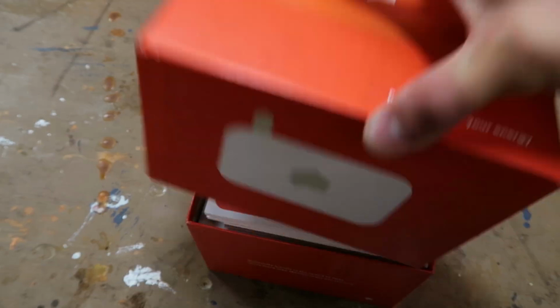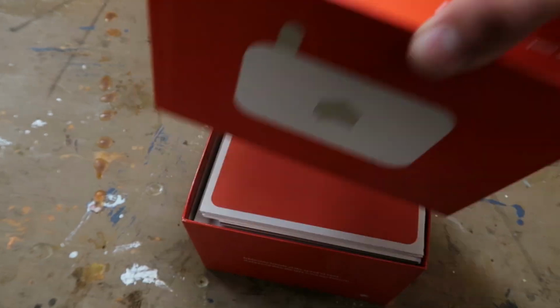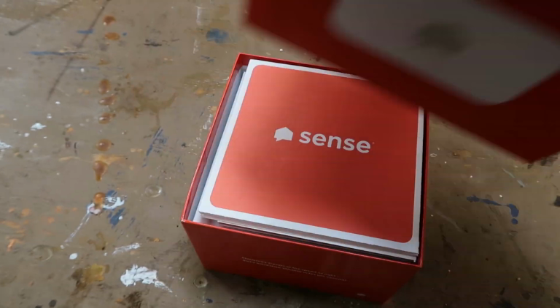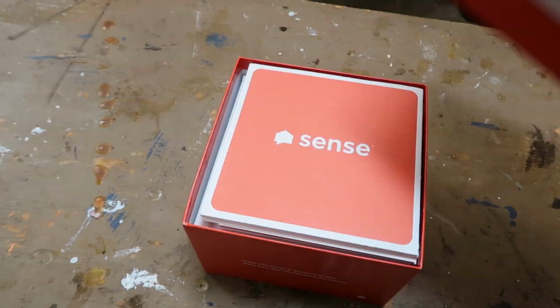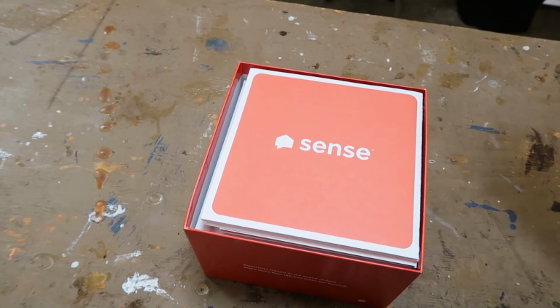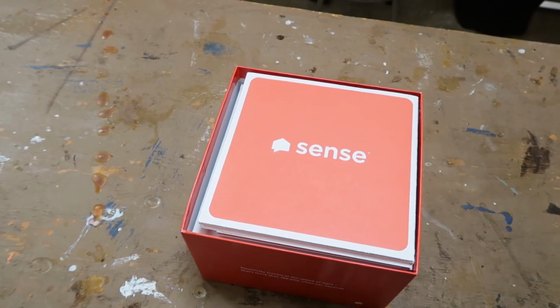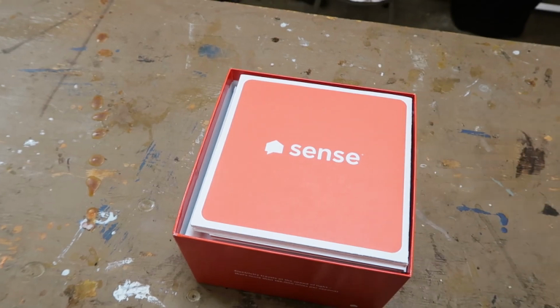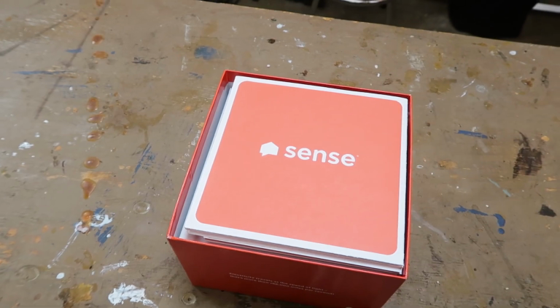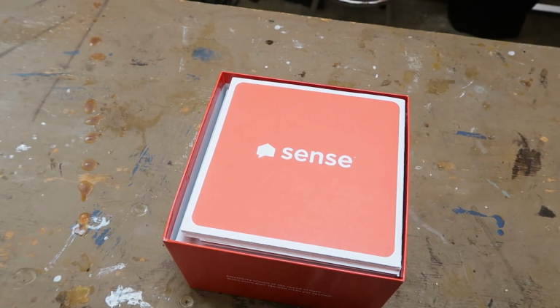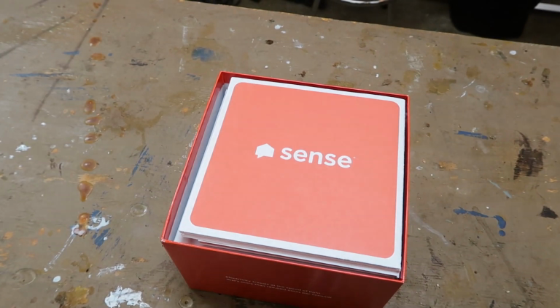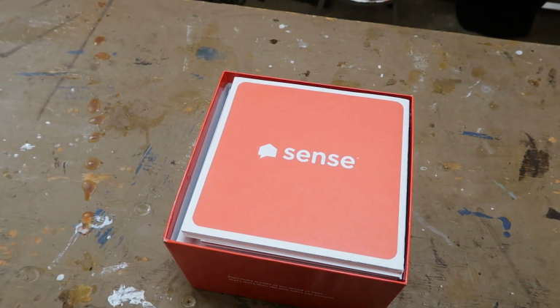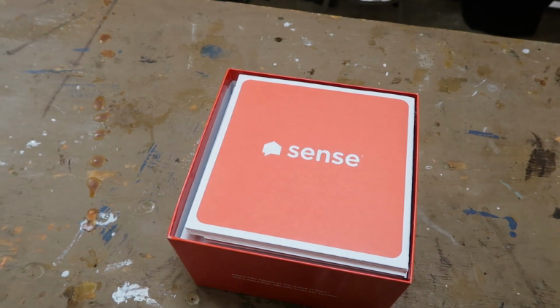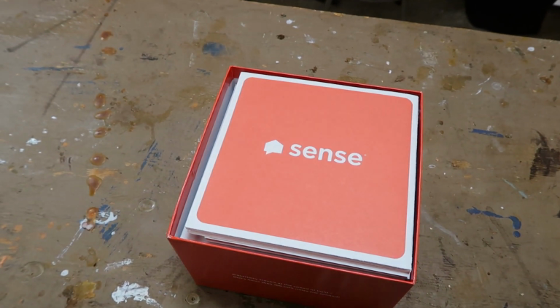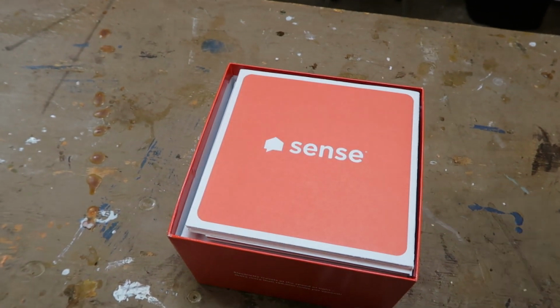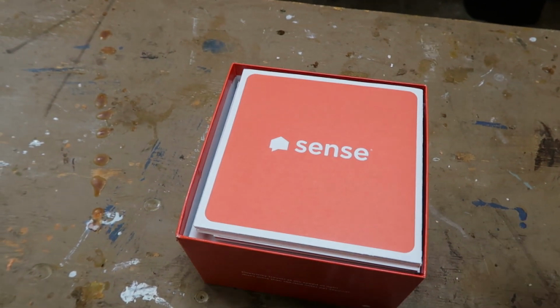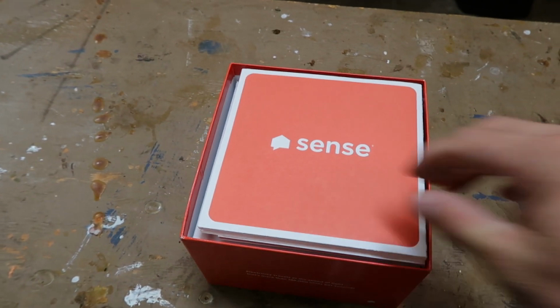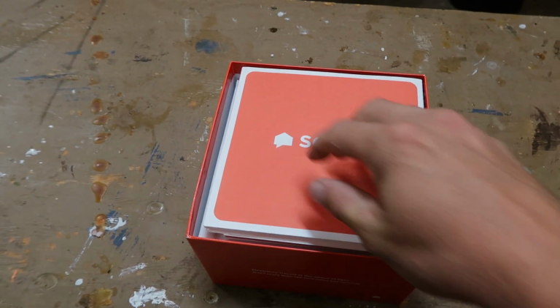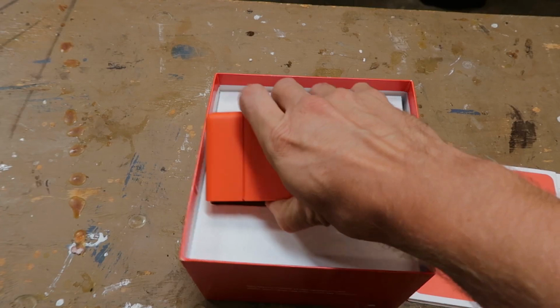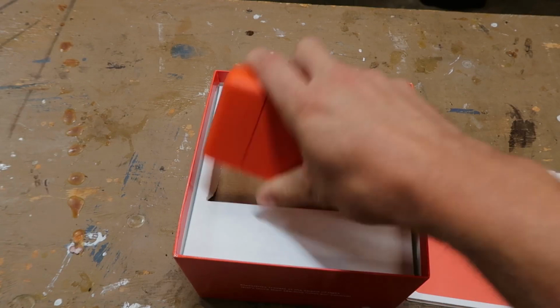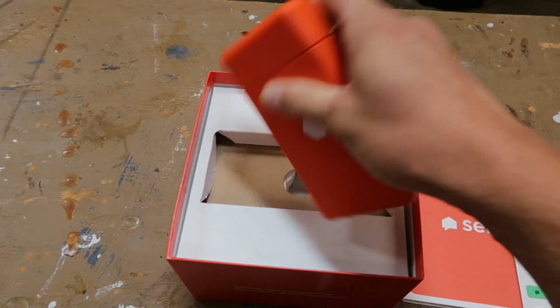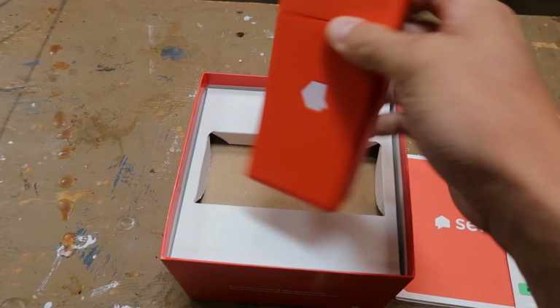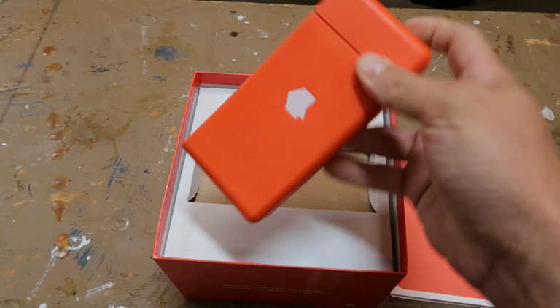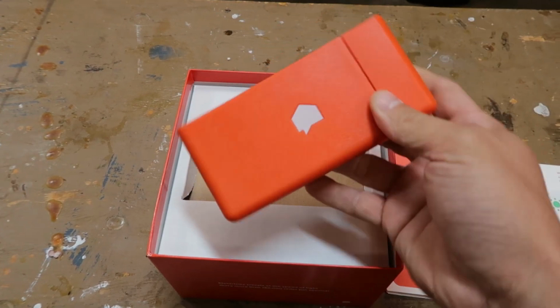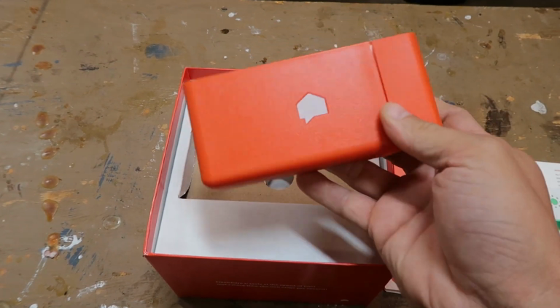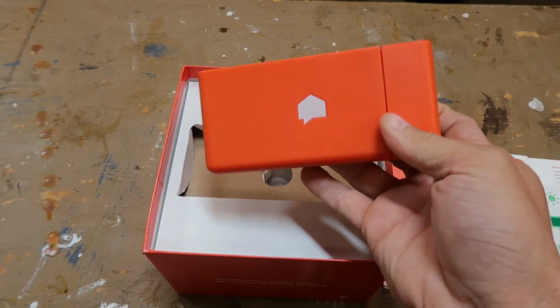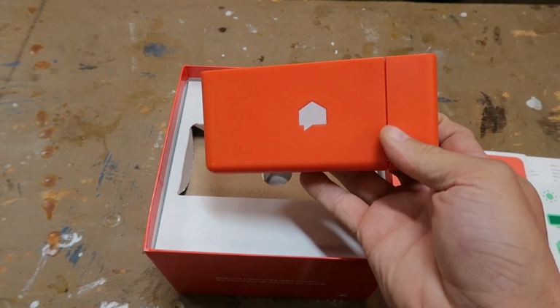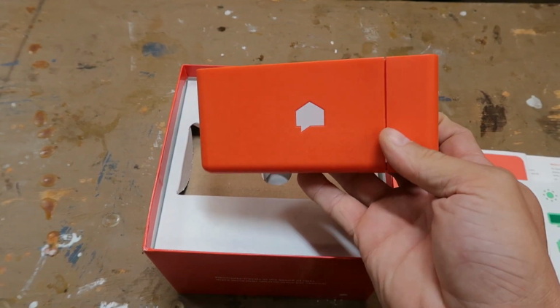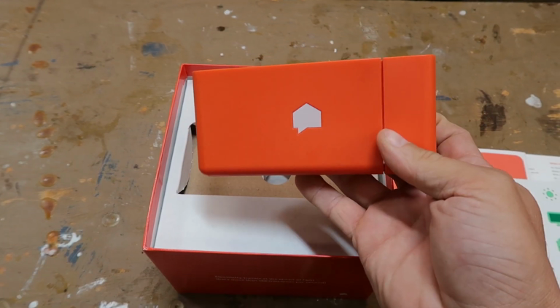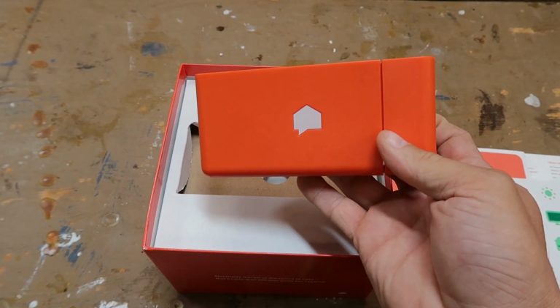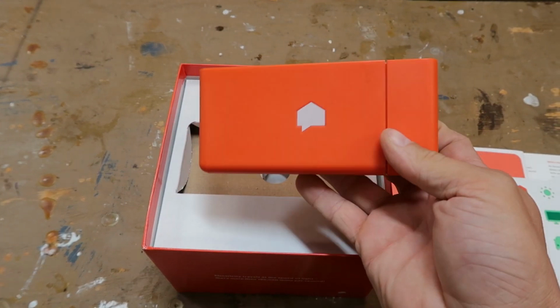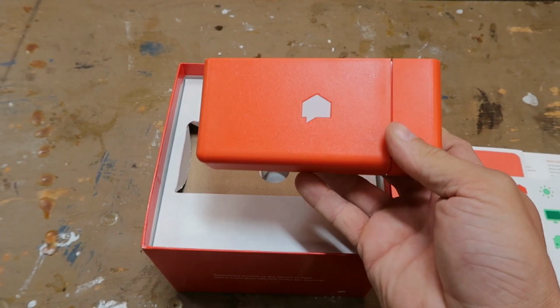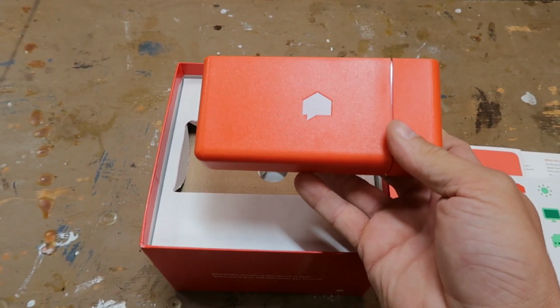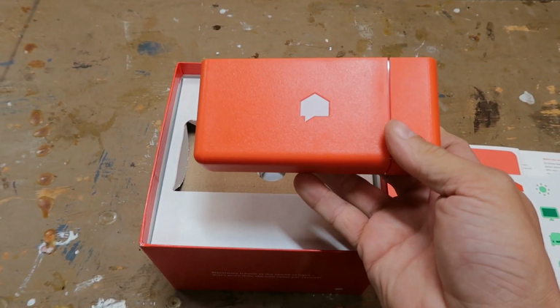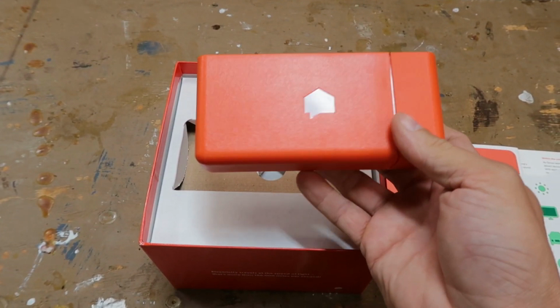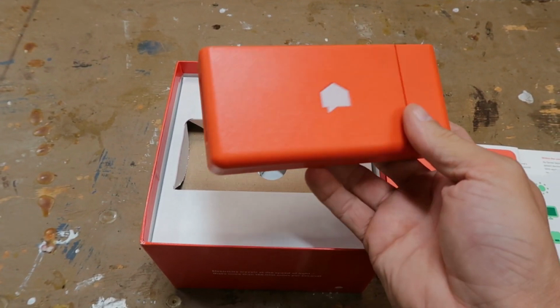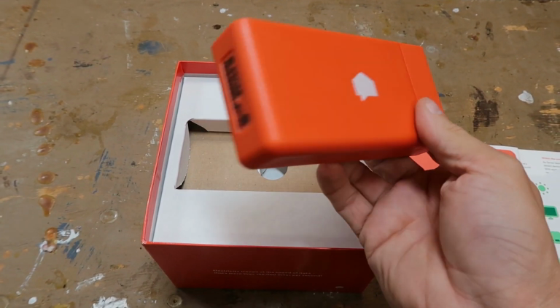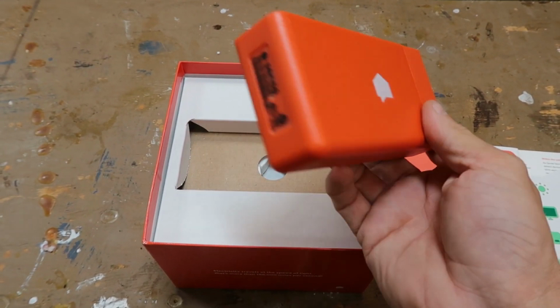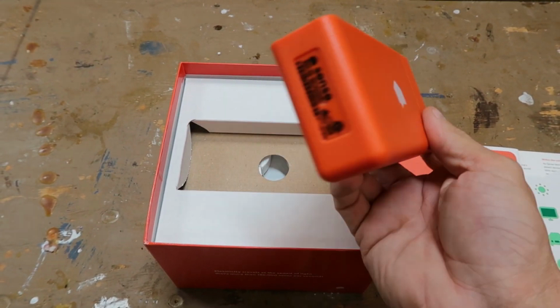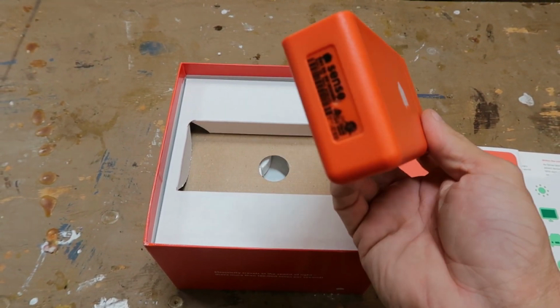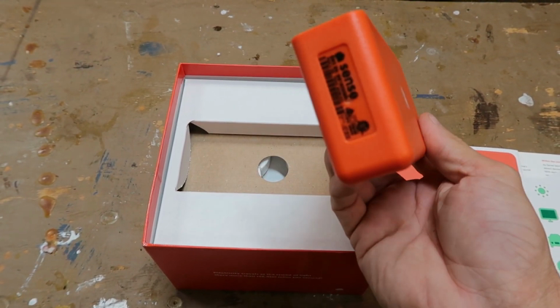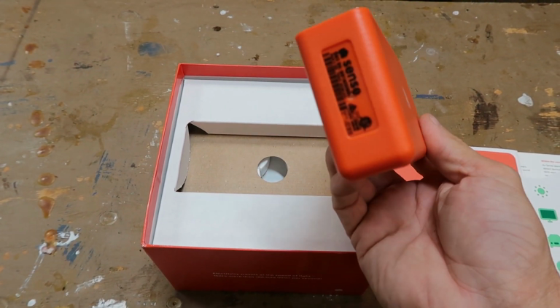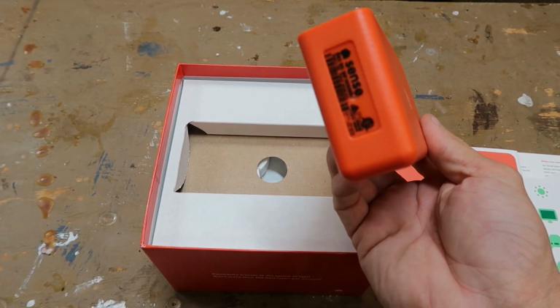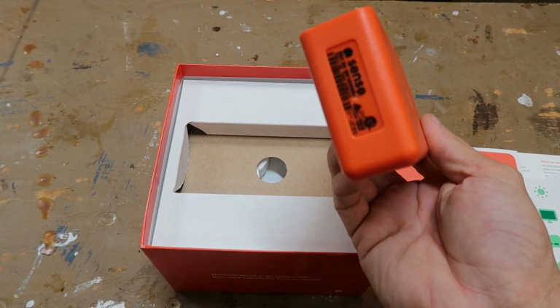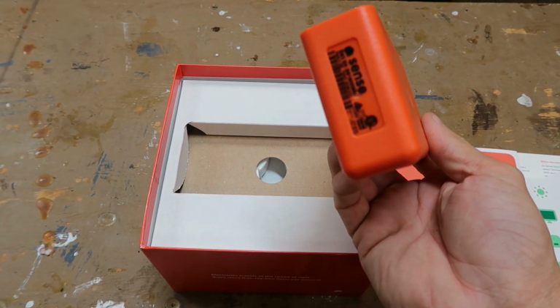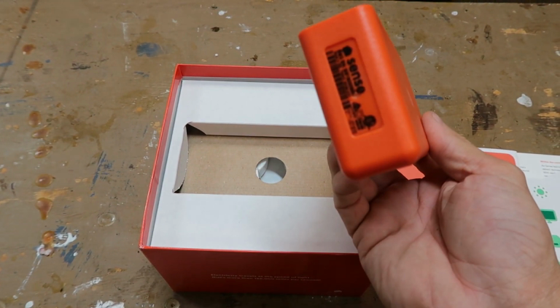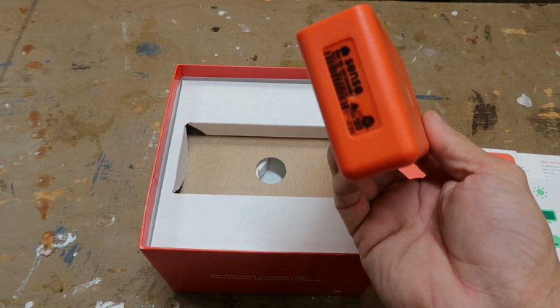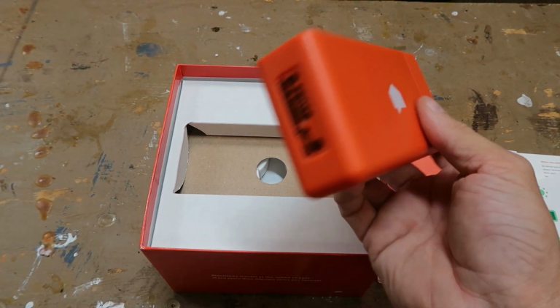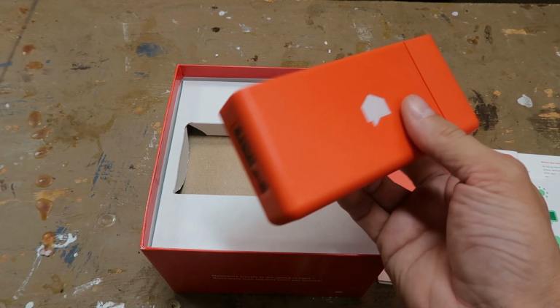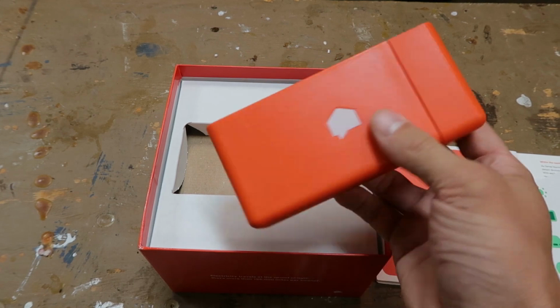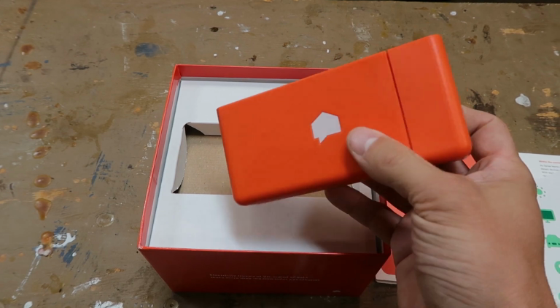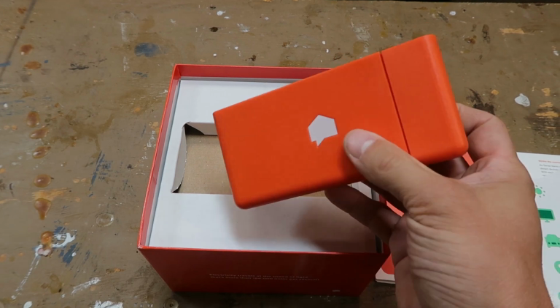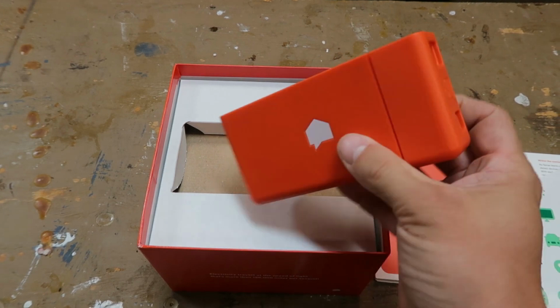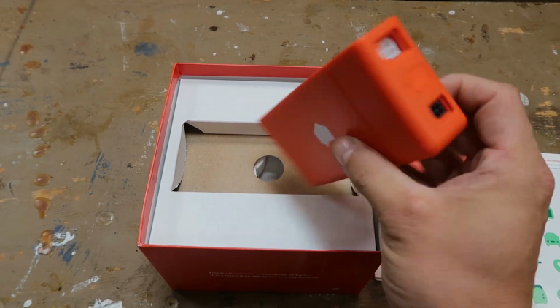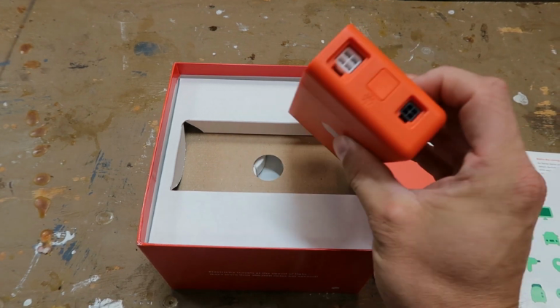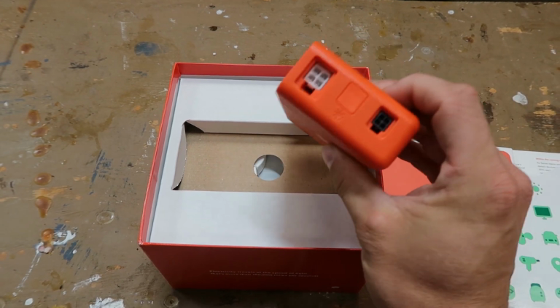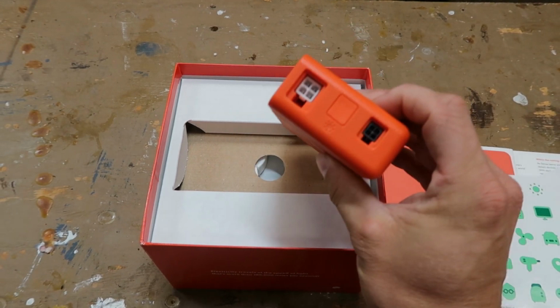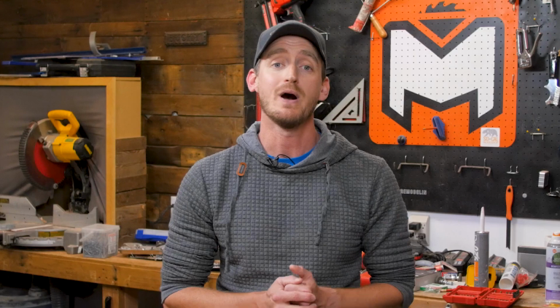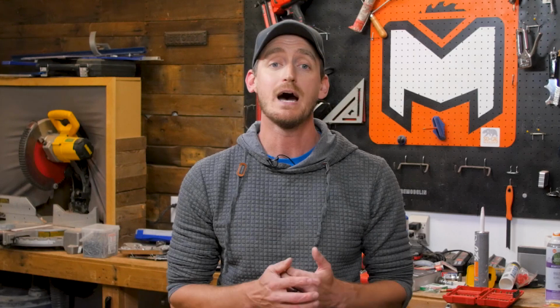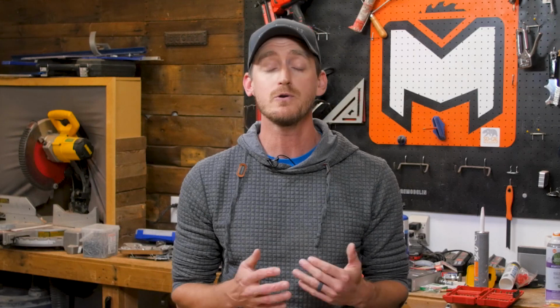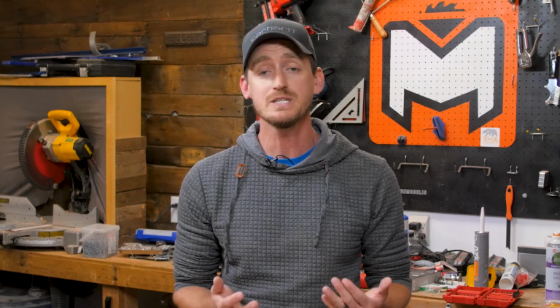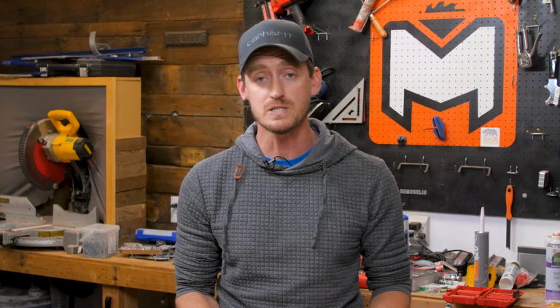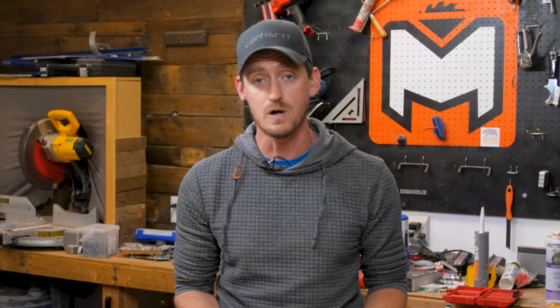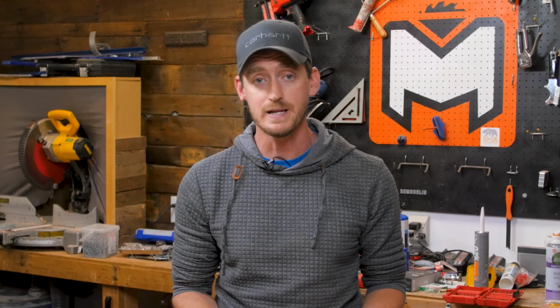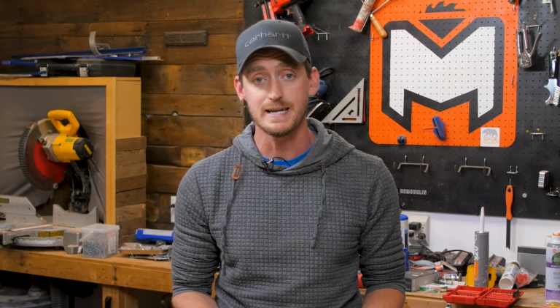Once I found out about the device, I reached out to Sense and they sent me one of the devices to try out in my home. And today I'm going to show you how to install it, how it works, and what I've learned from it.